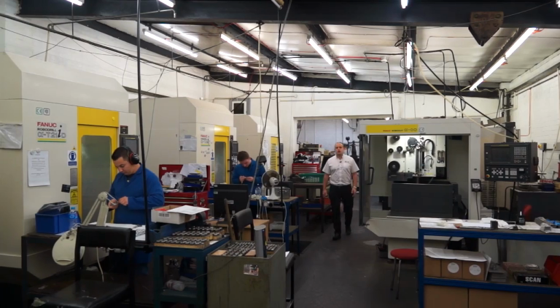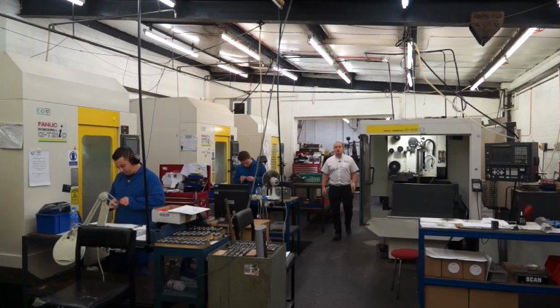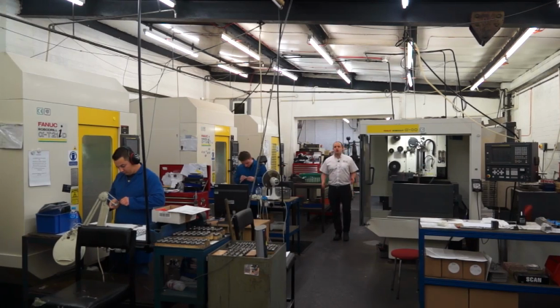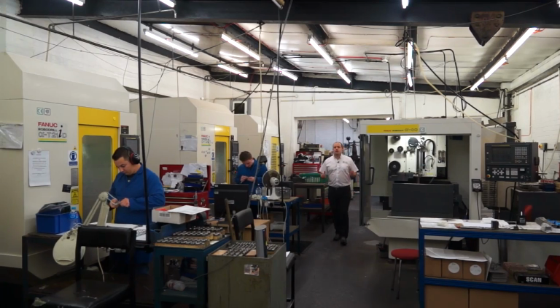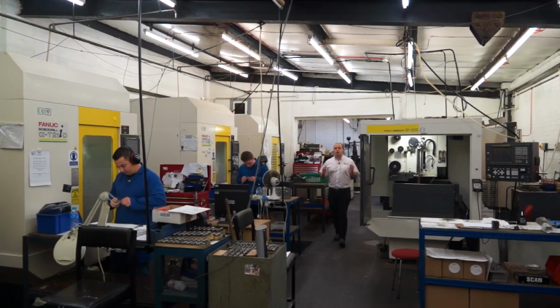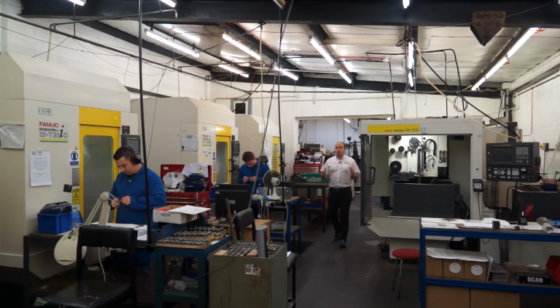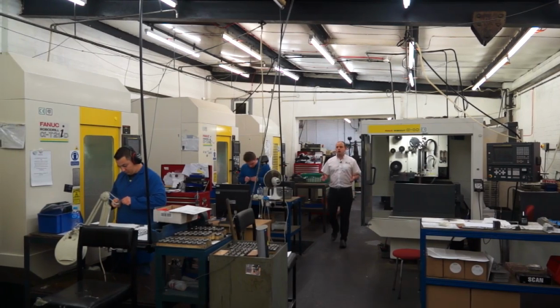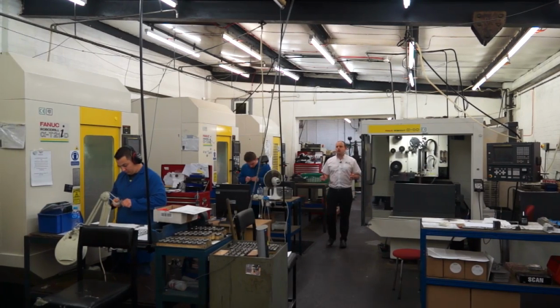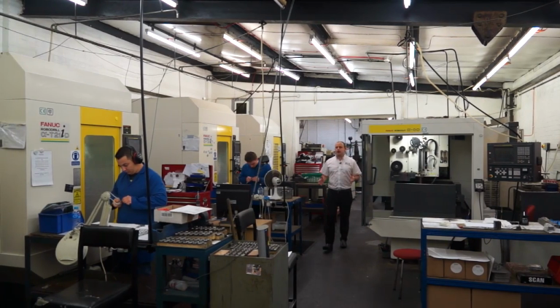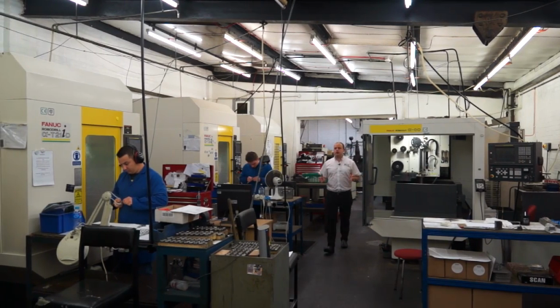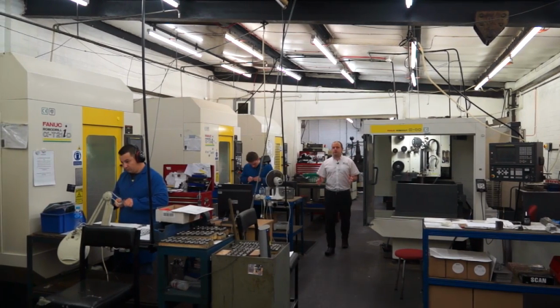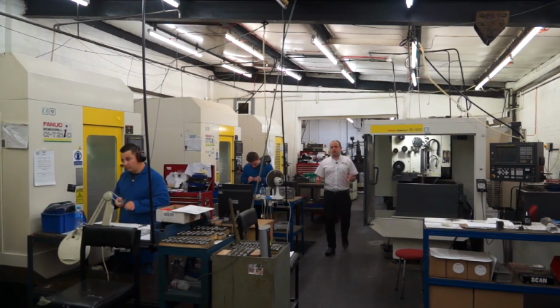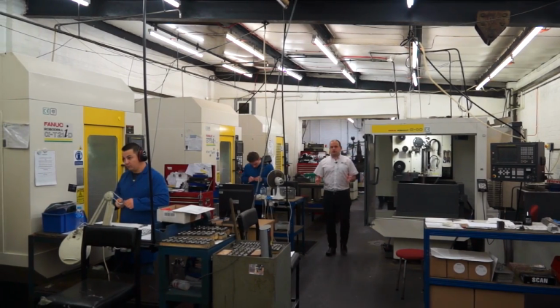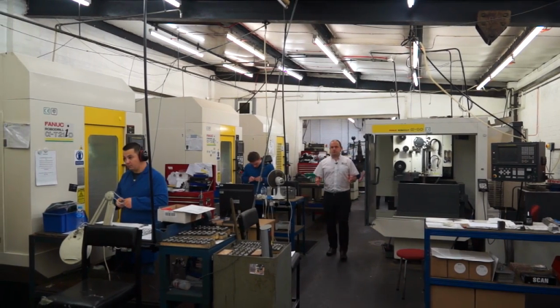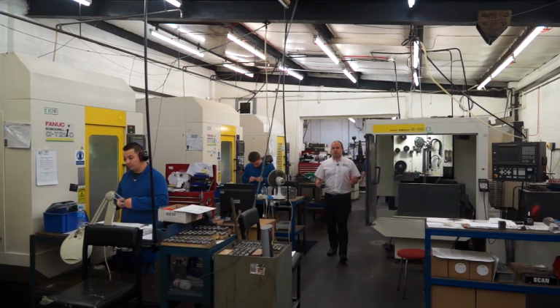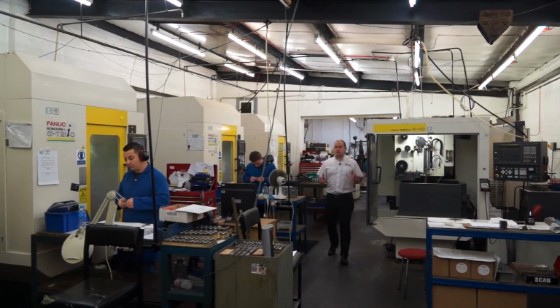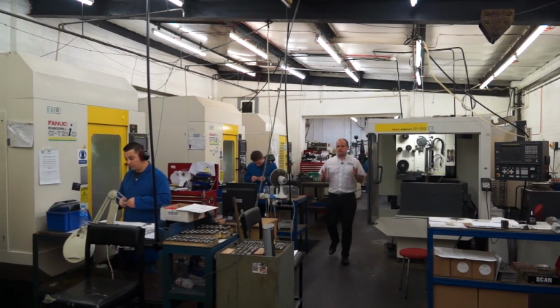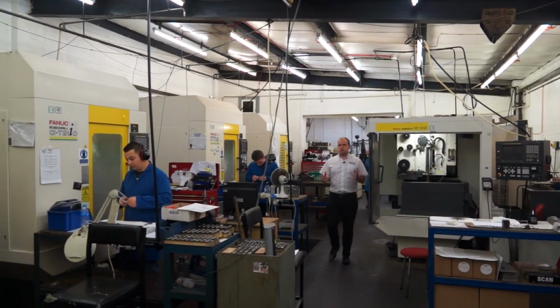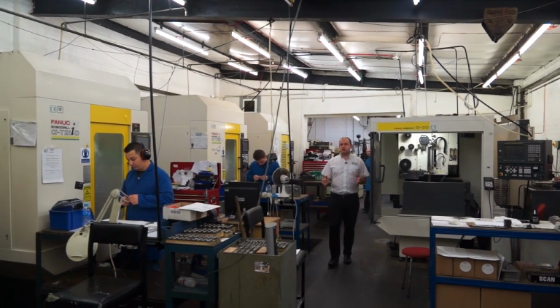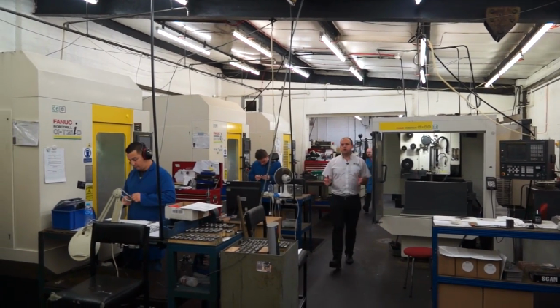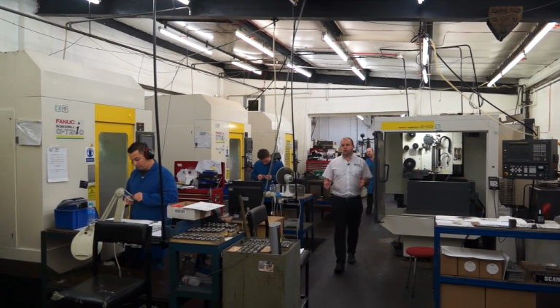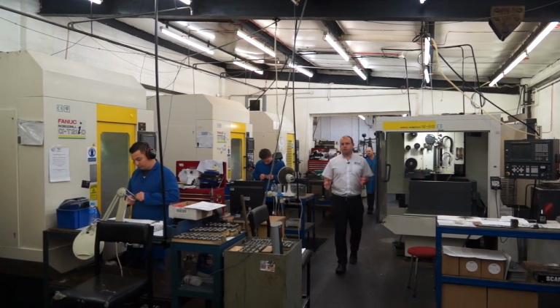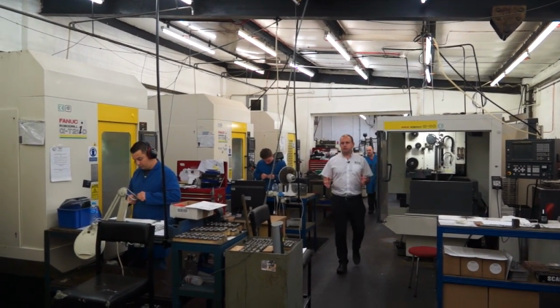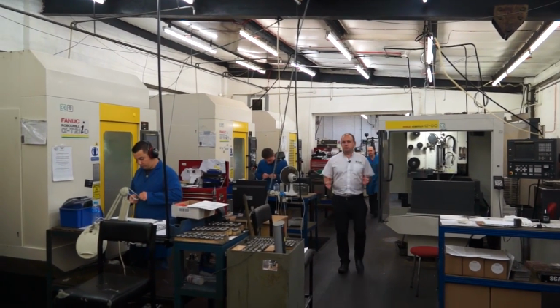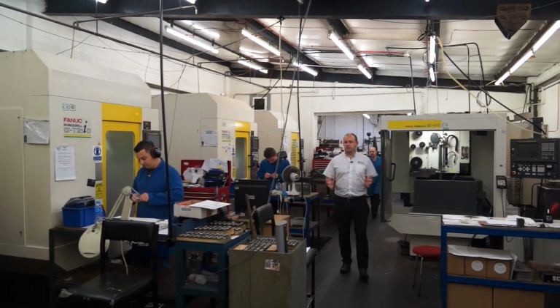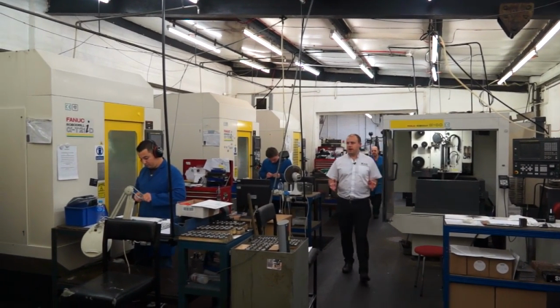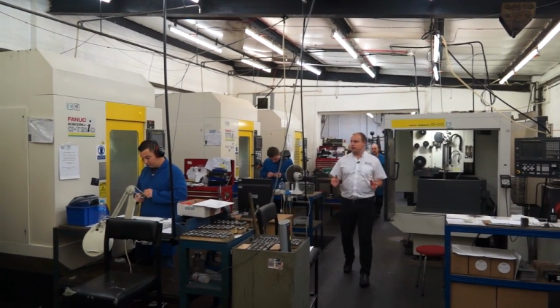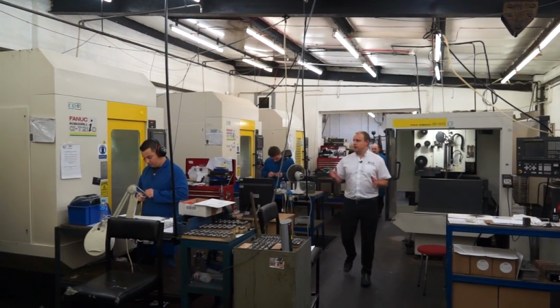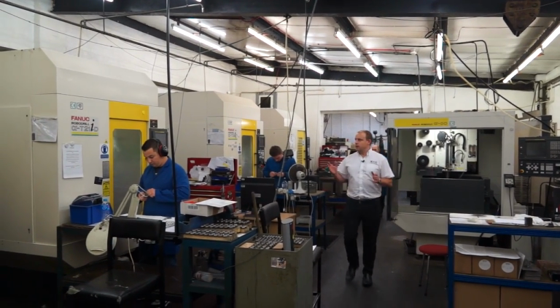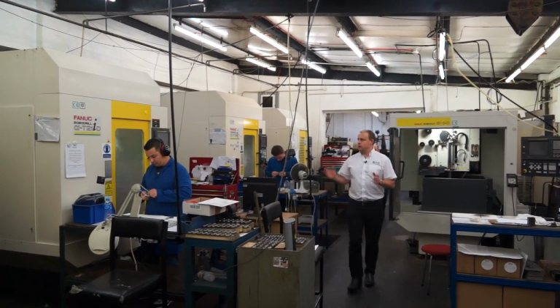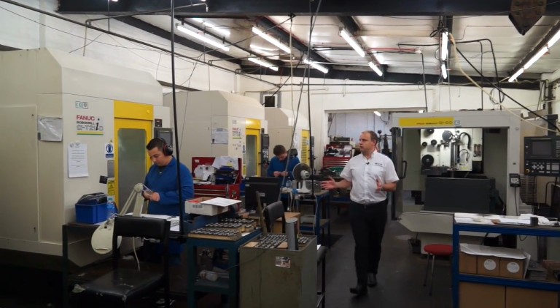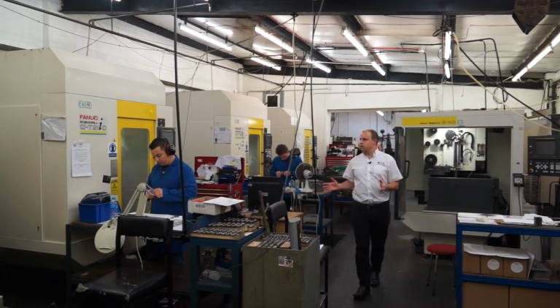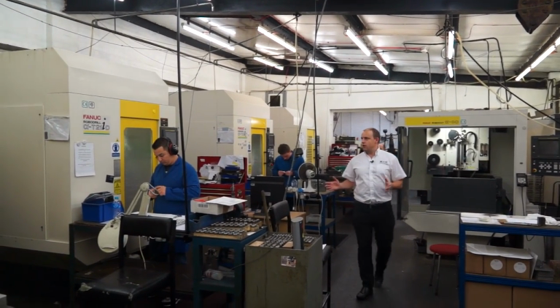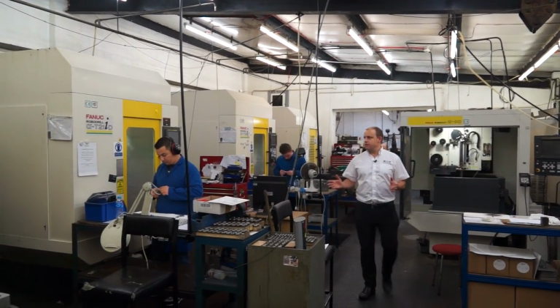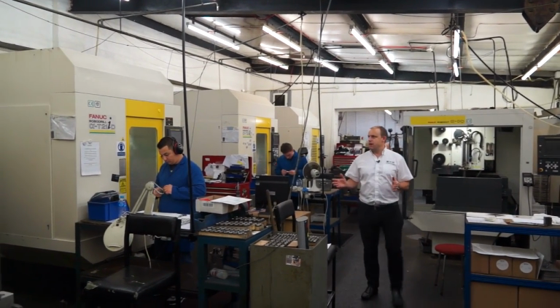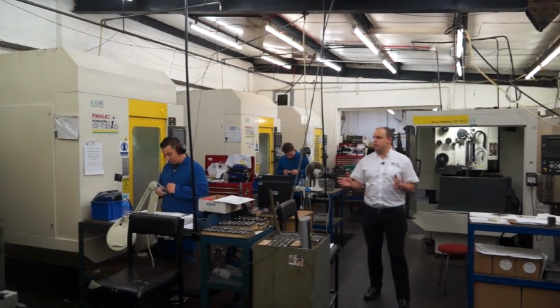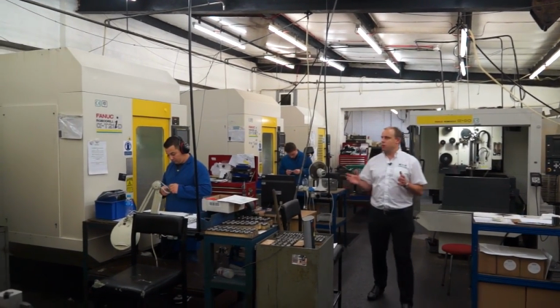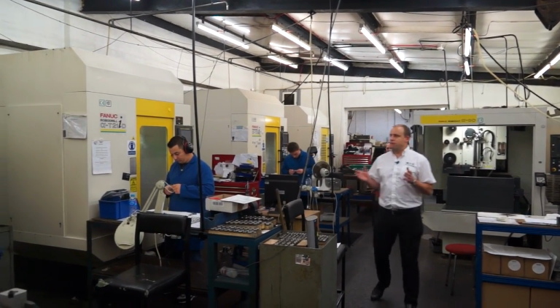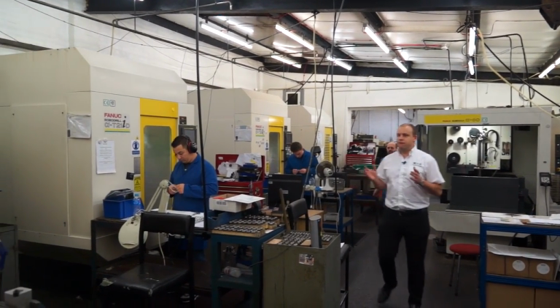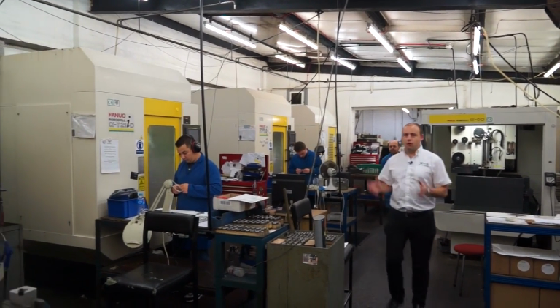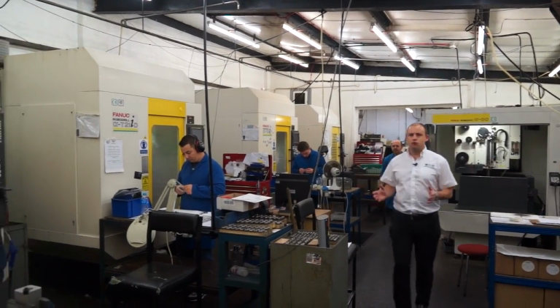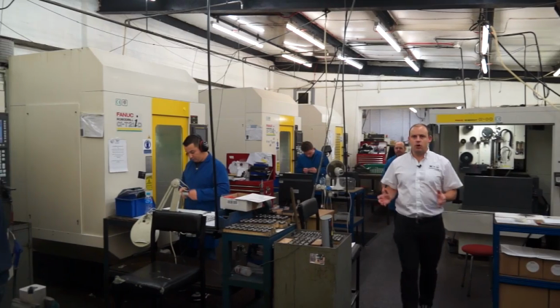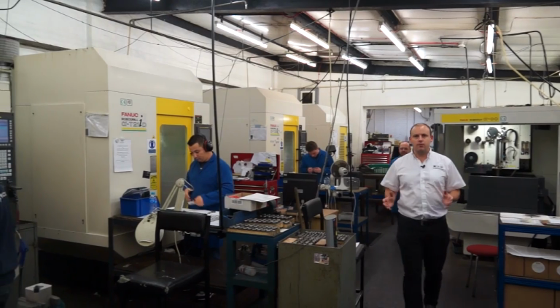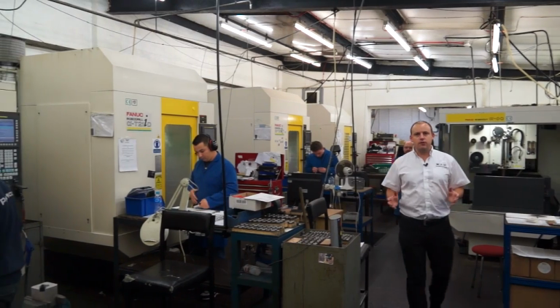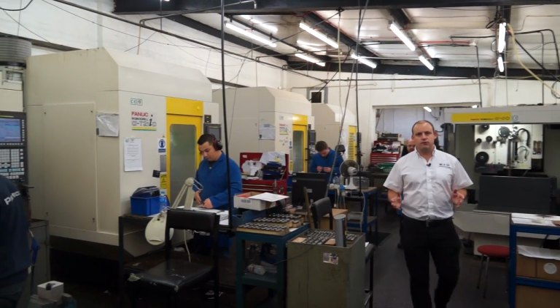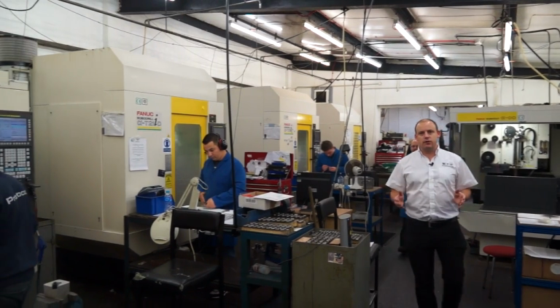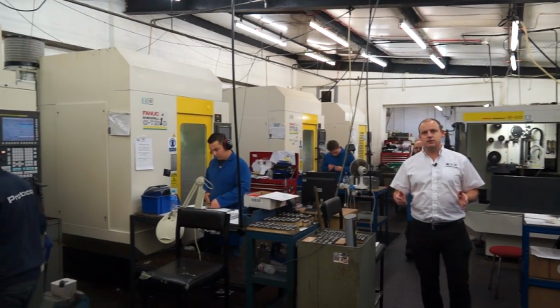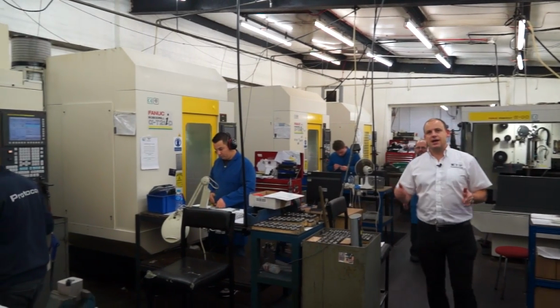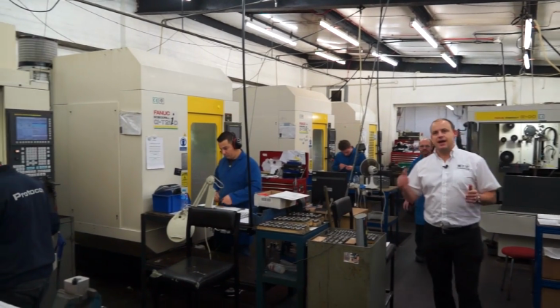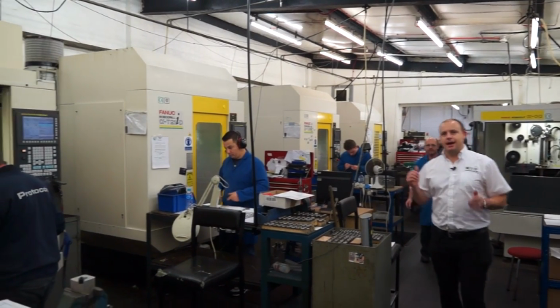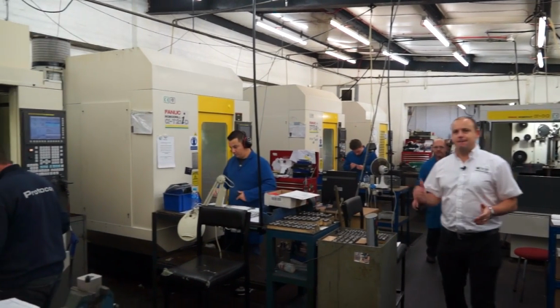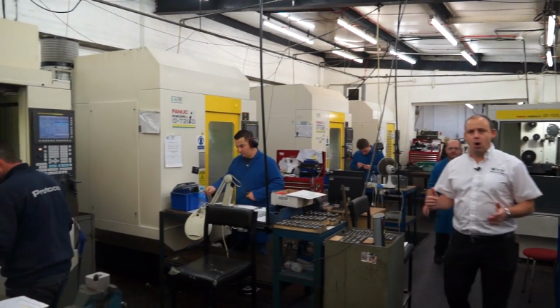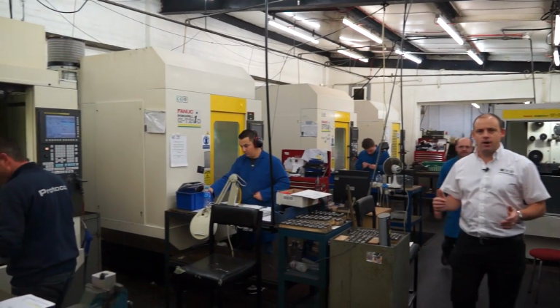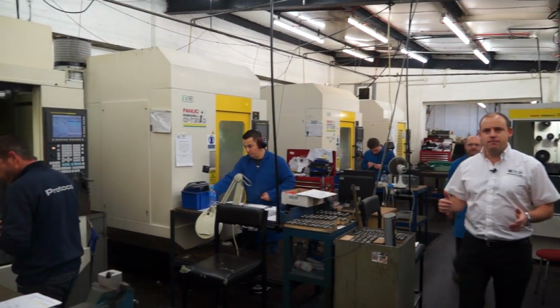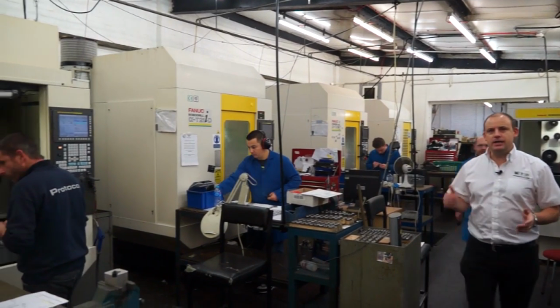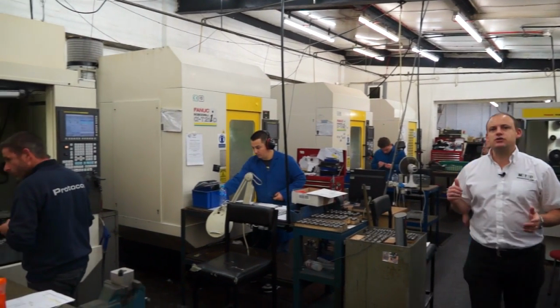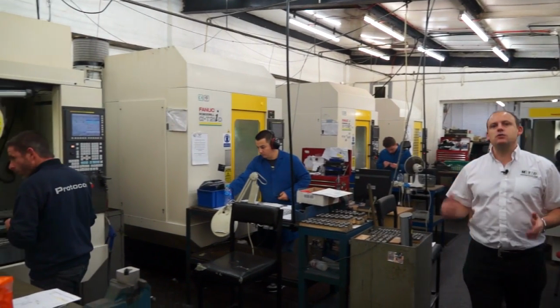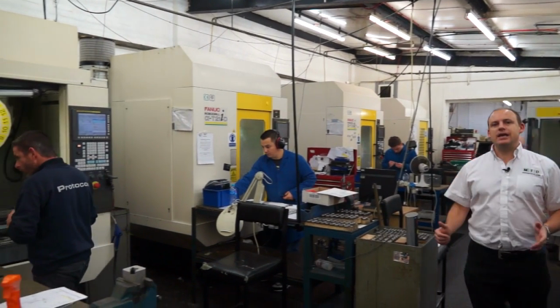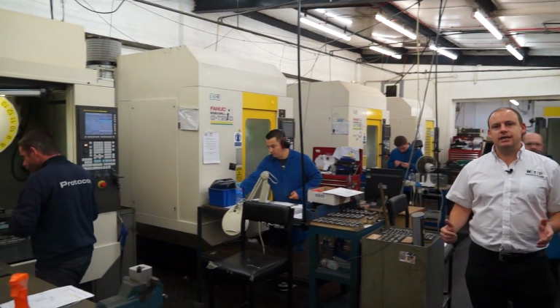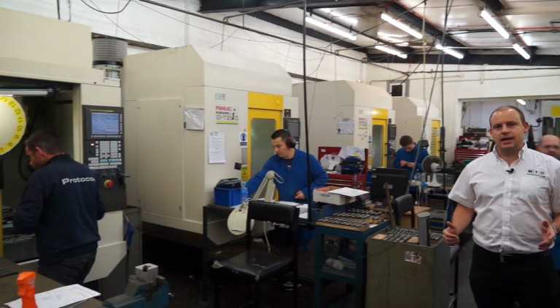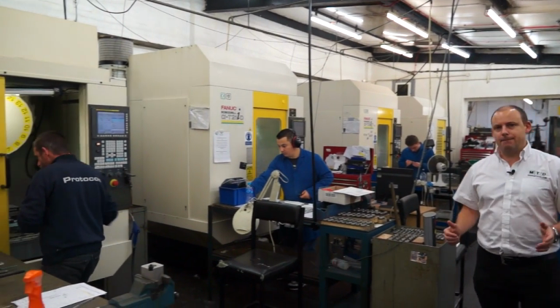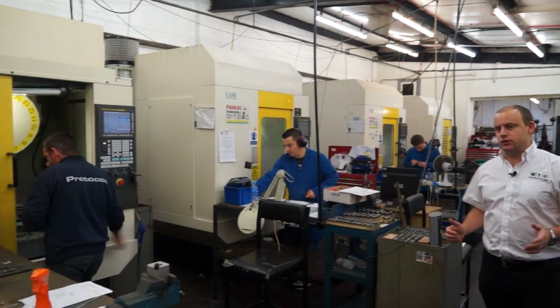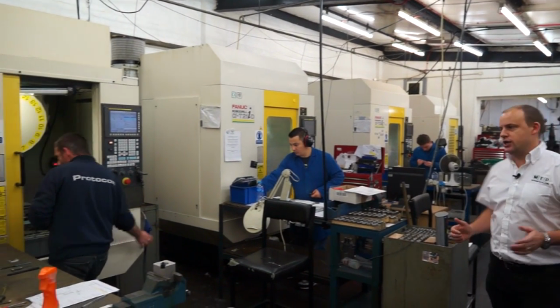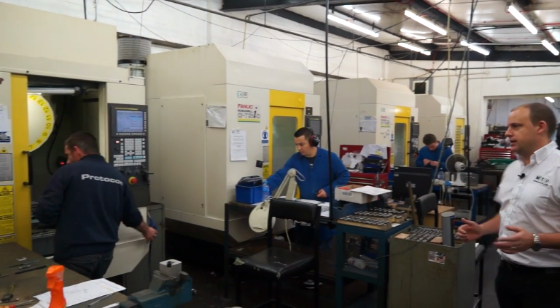What a great advertisement this machine shop is for Fanuc. To the right of me I've got four robo drills and behind me two EDM machines.